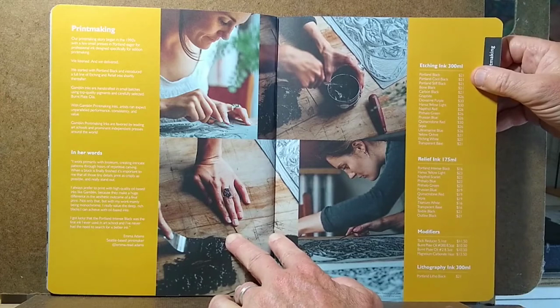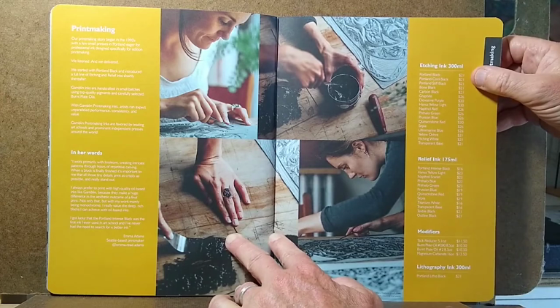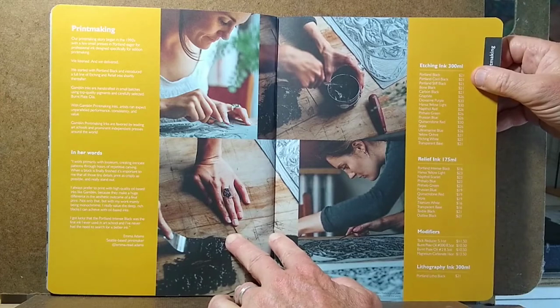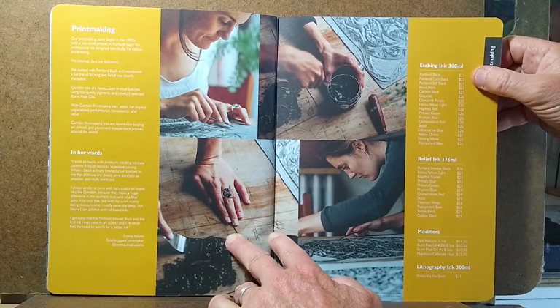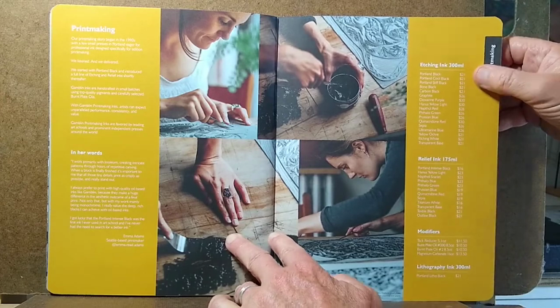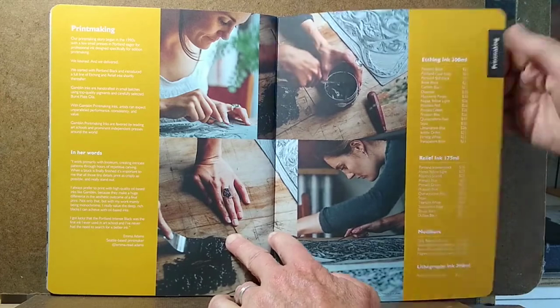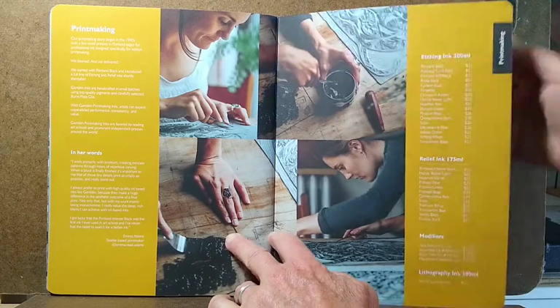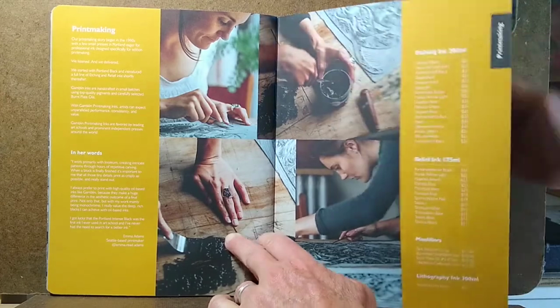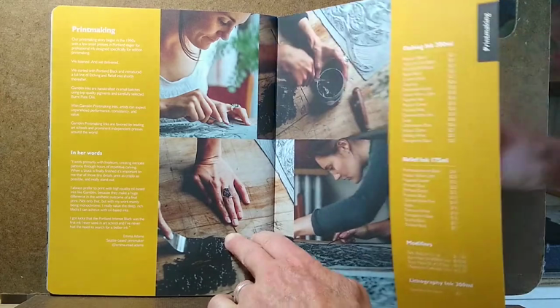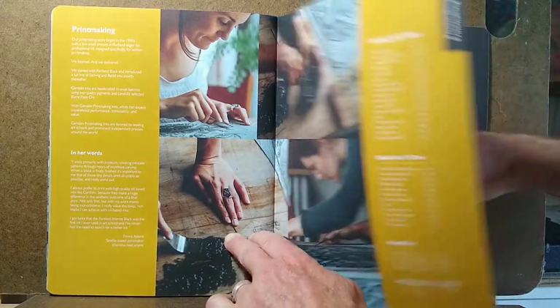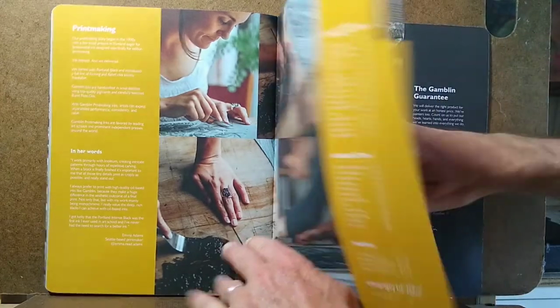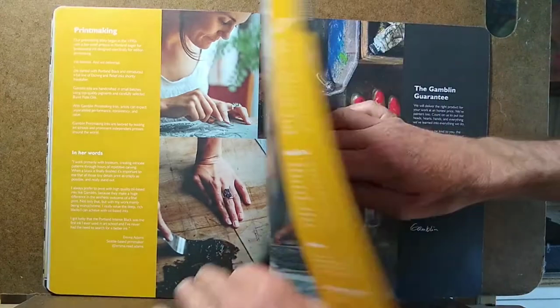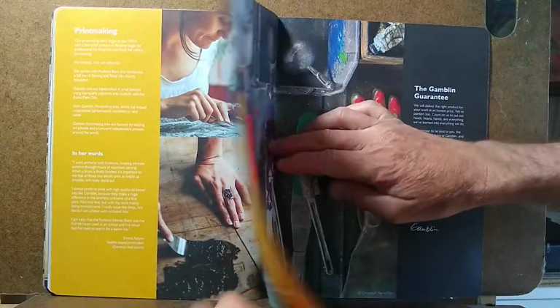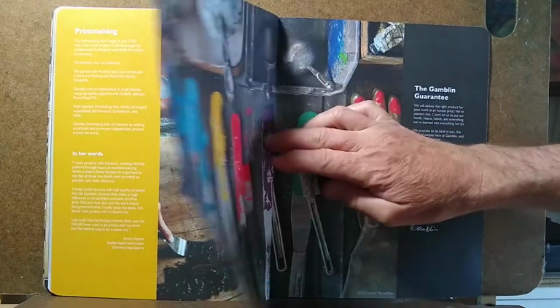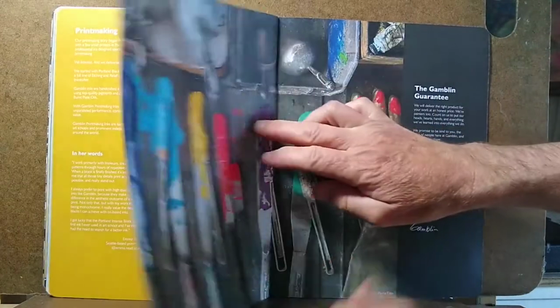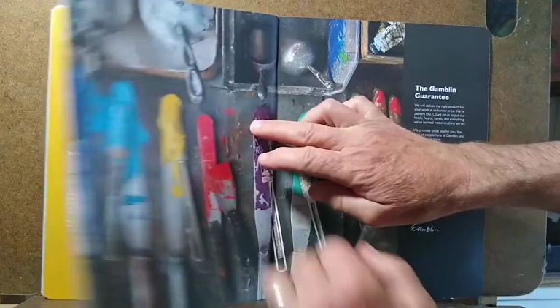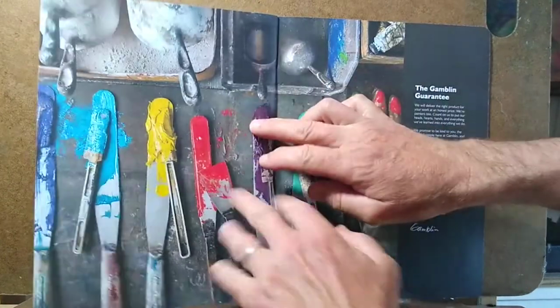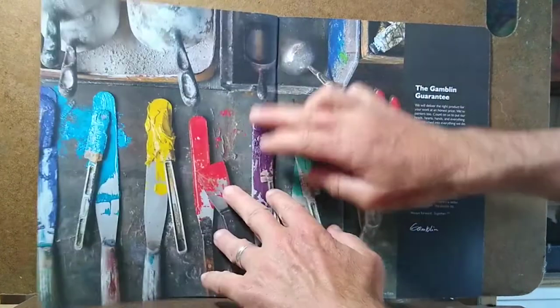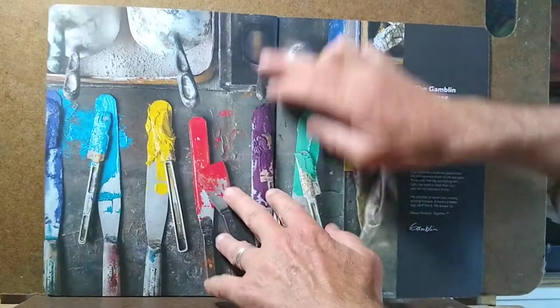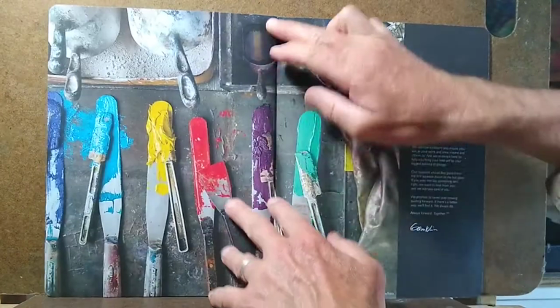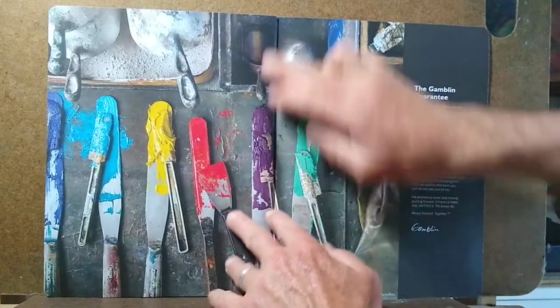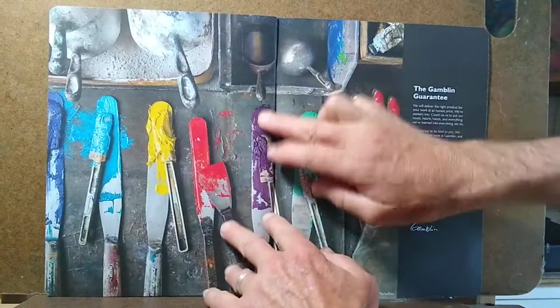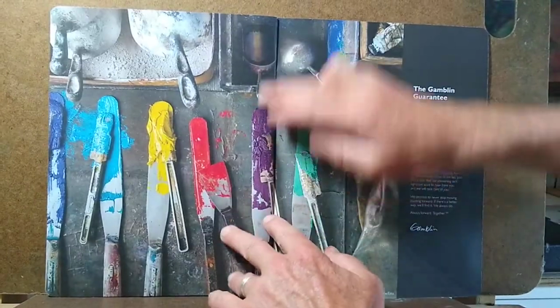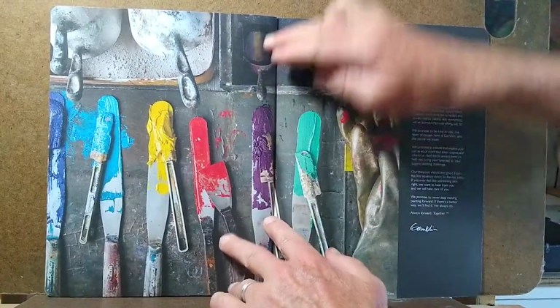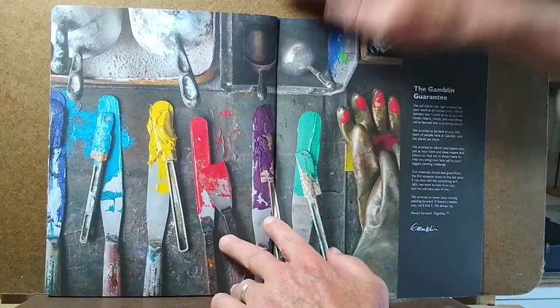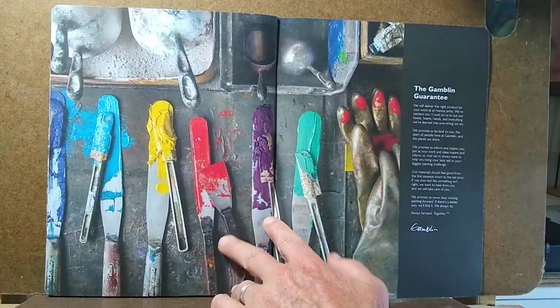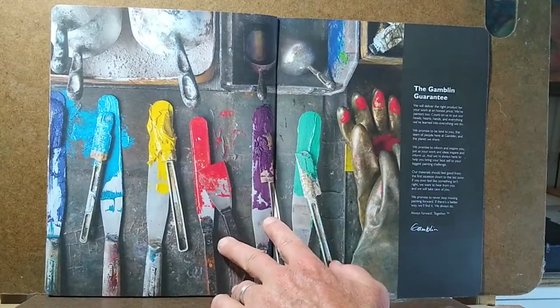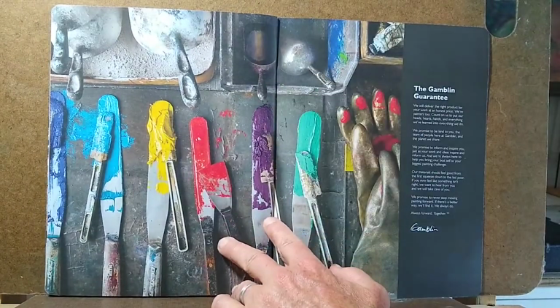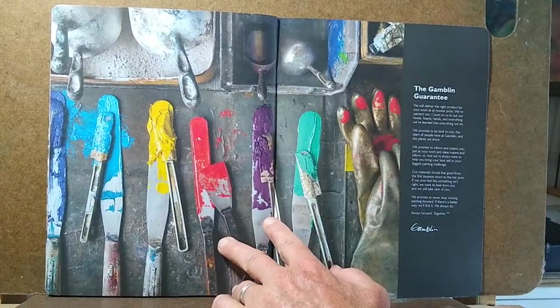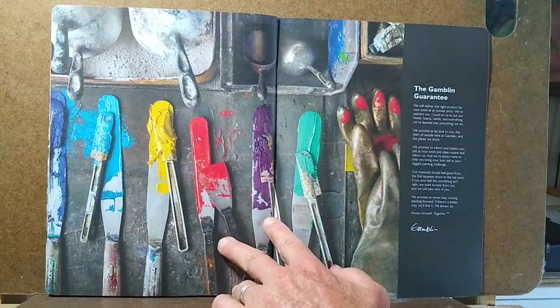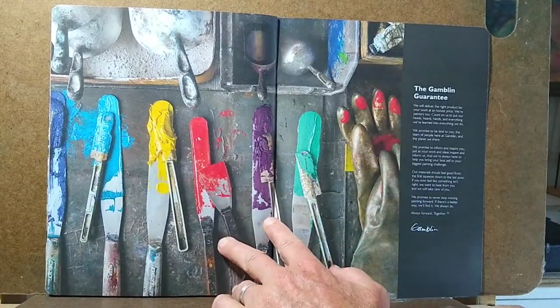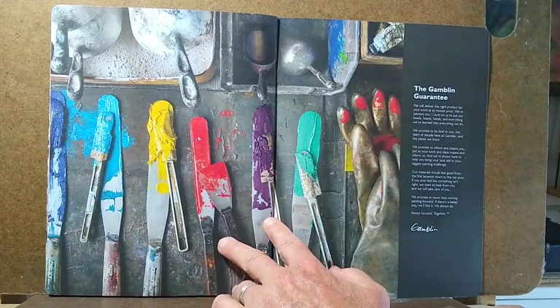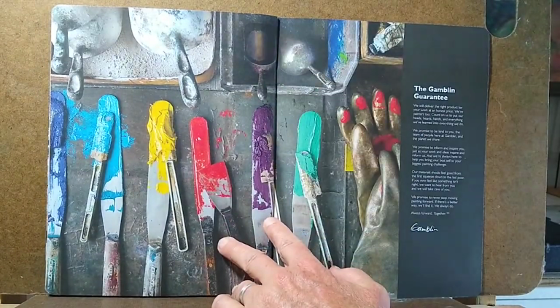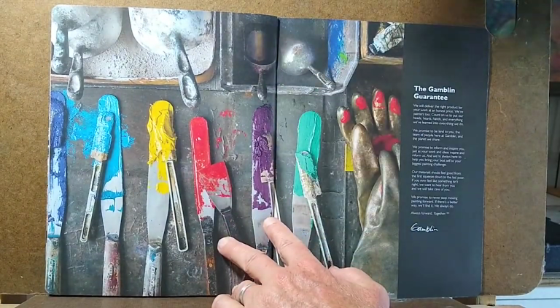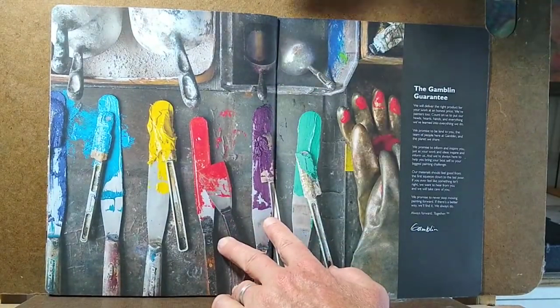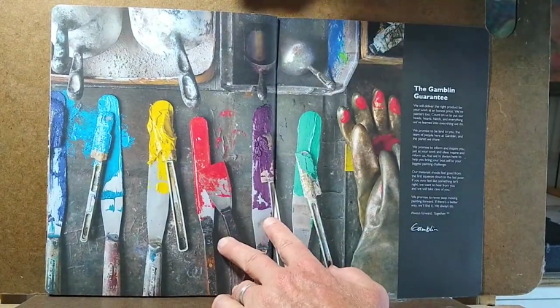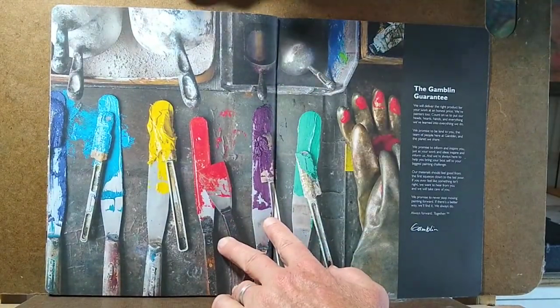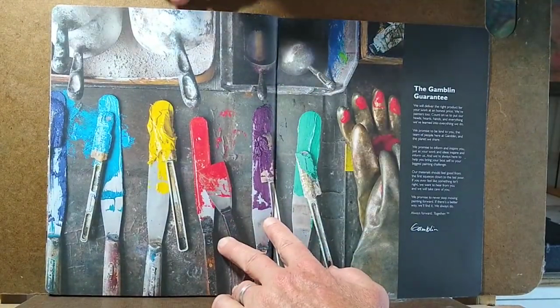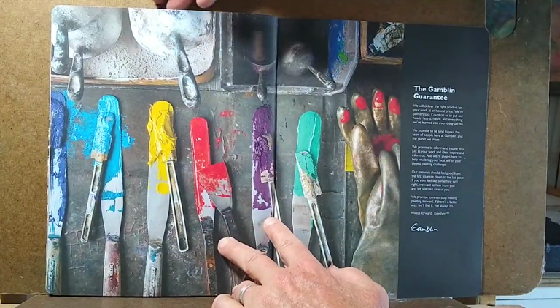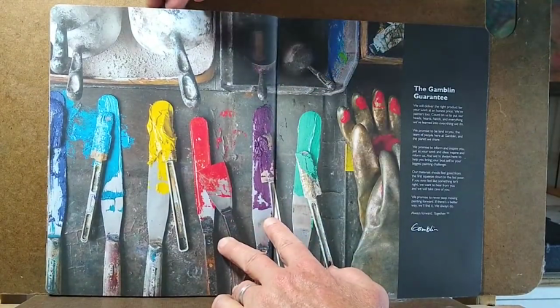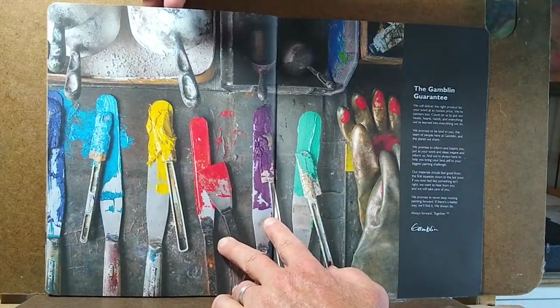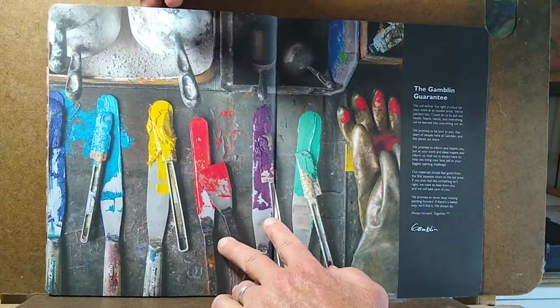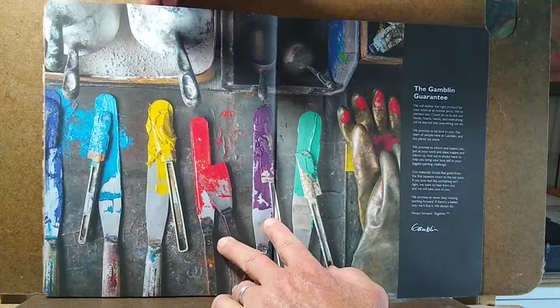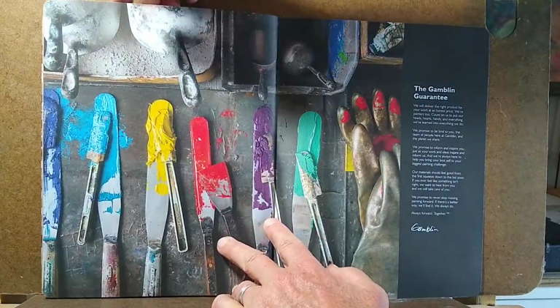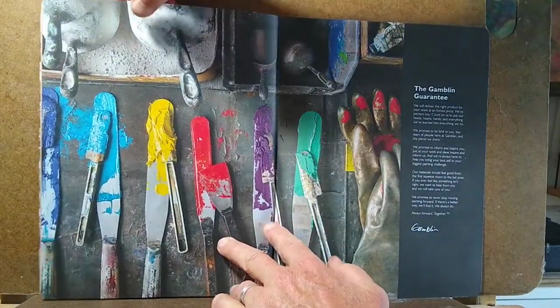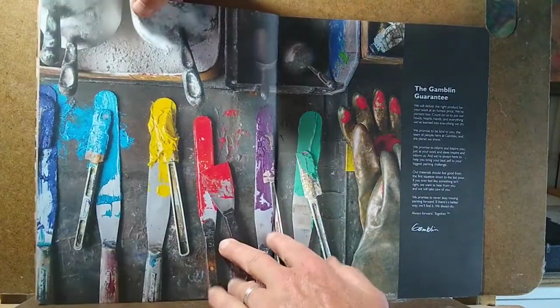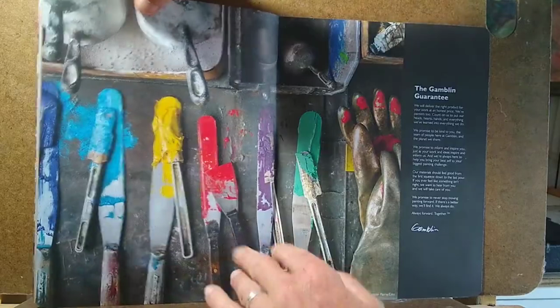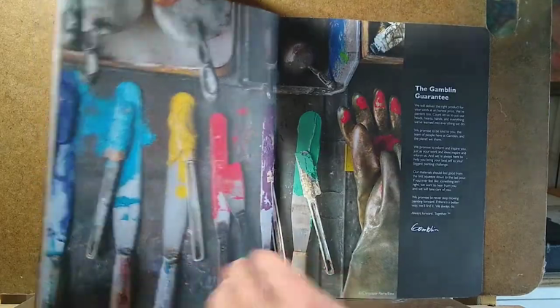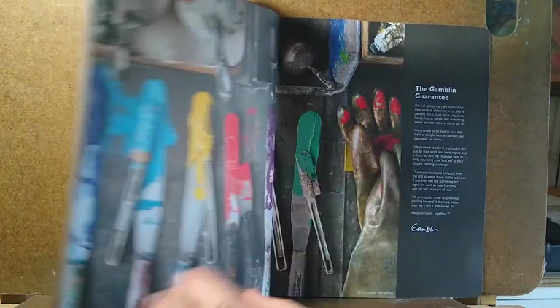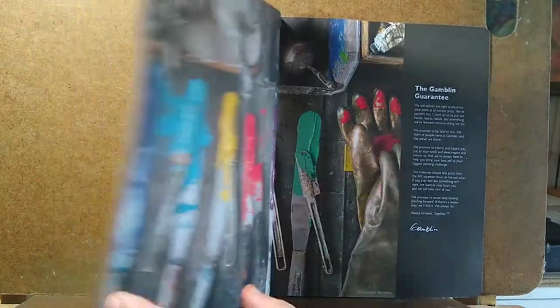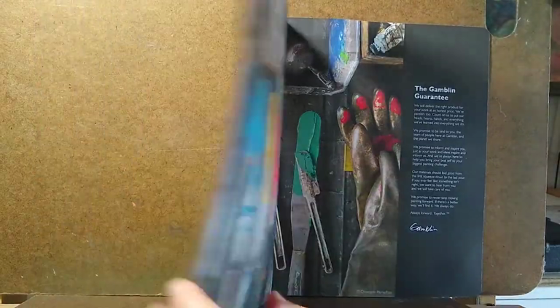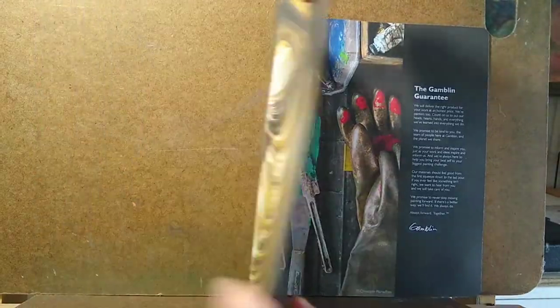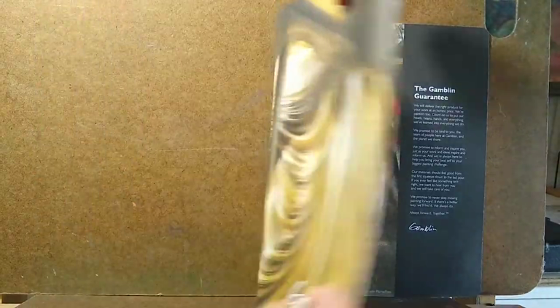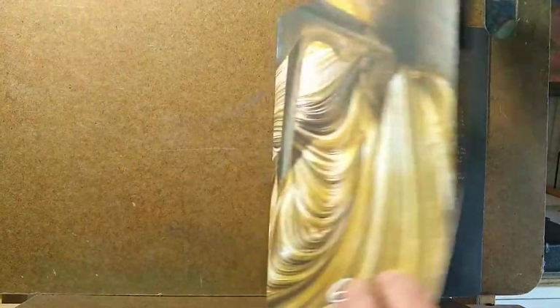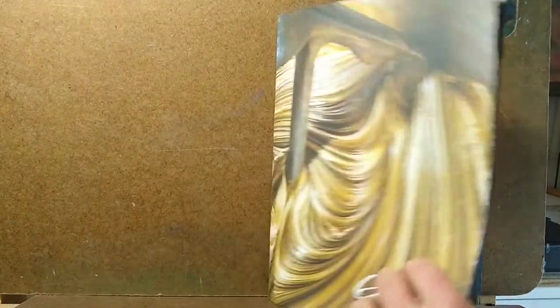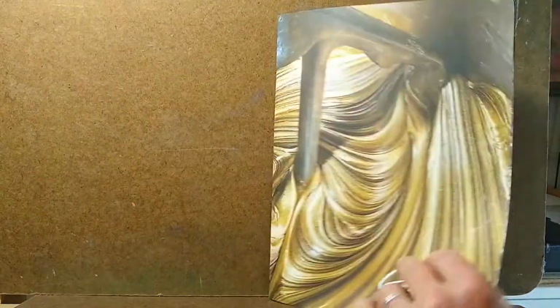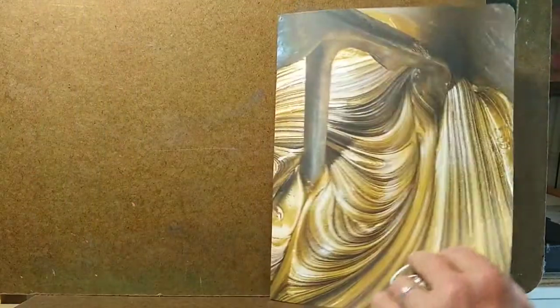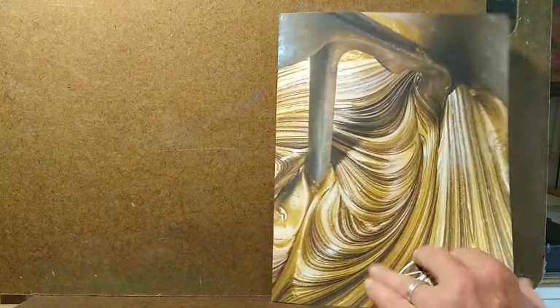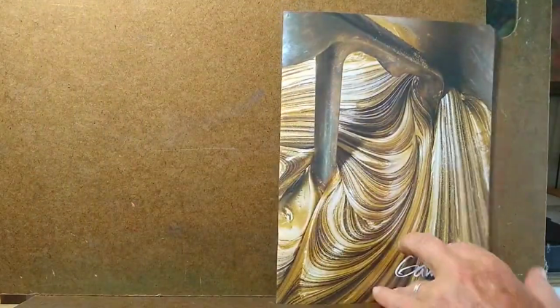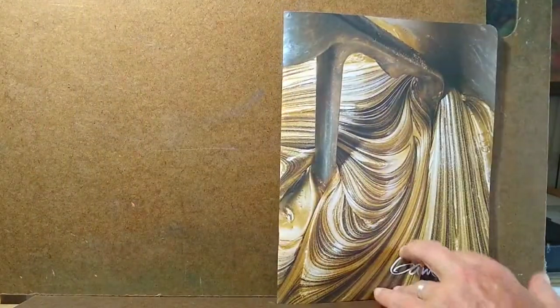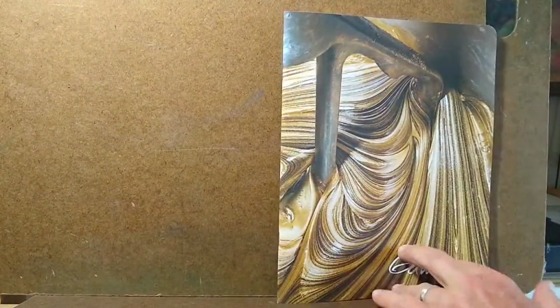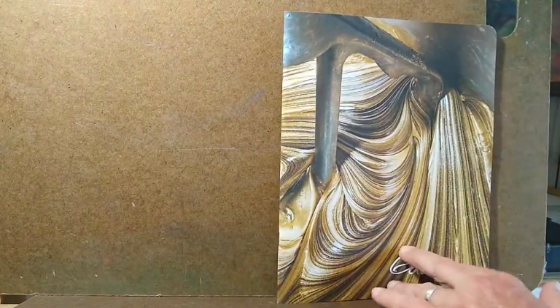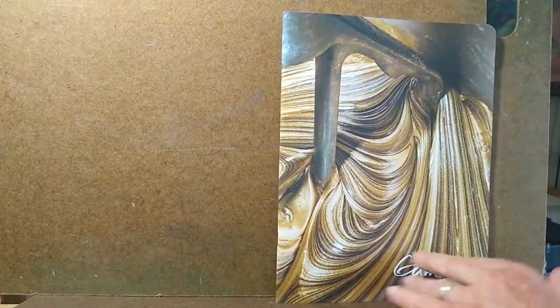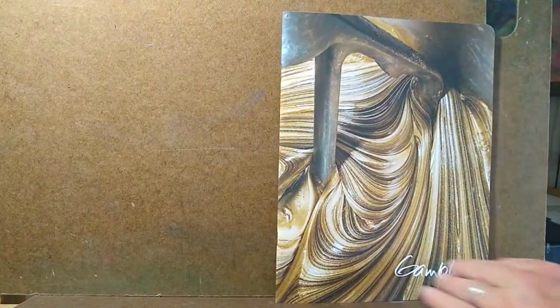Relief inks, and so on. And that's the catalog. It's available through their website at gamblincolors.com.